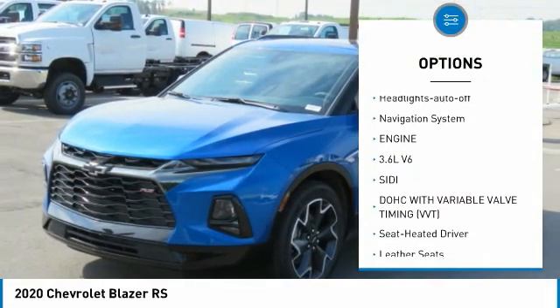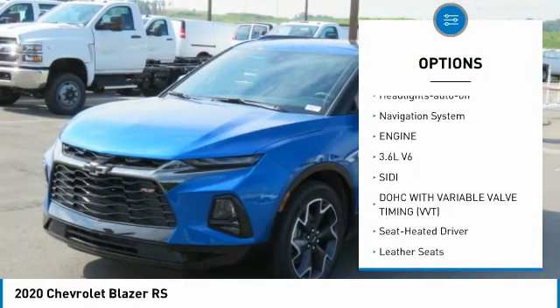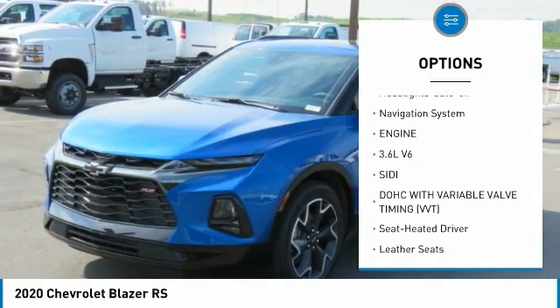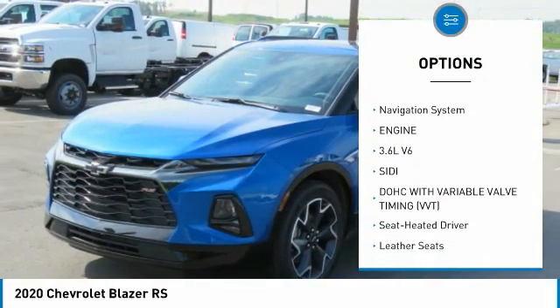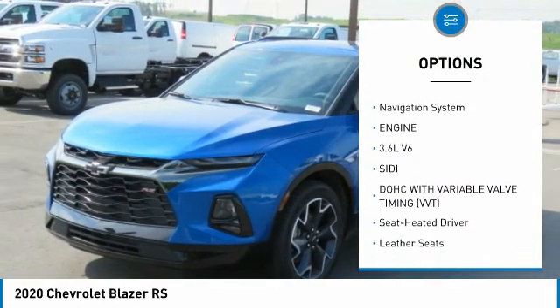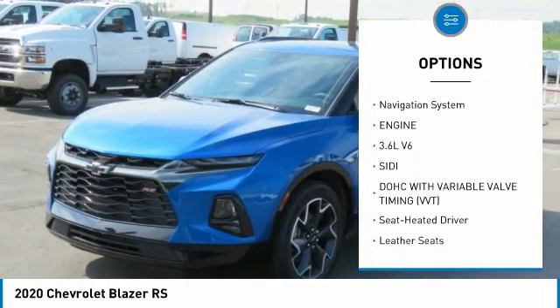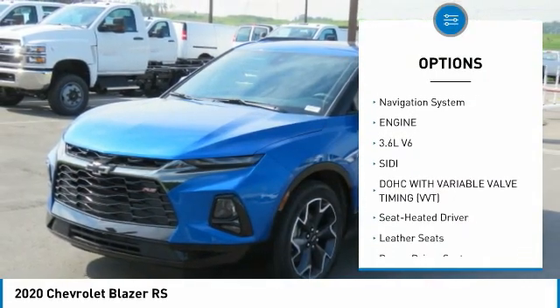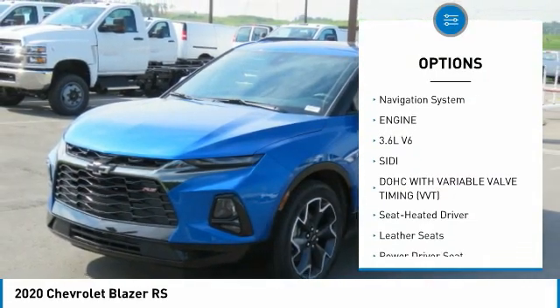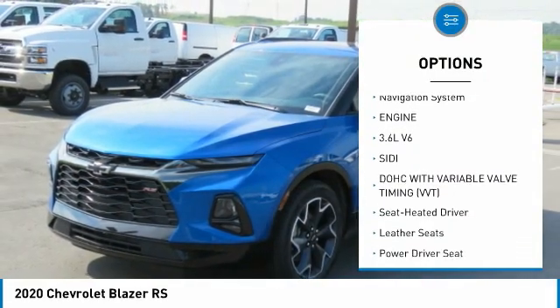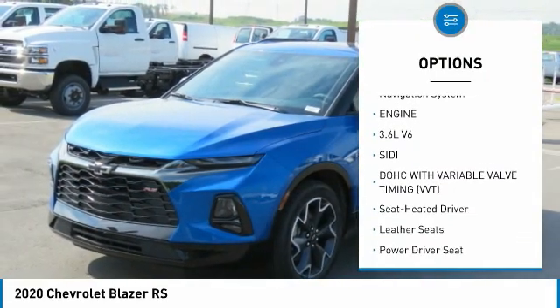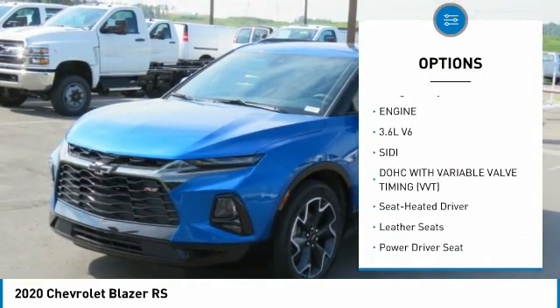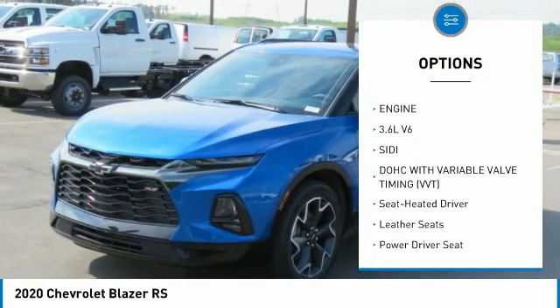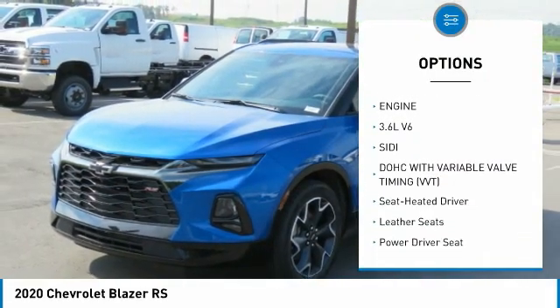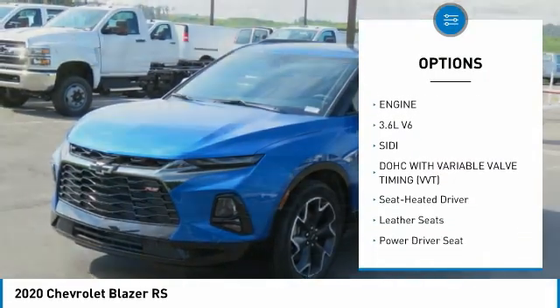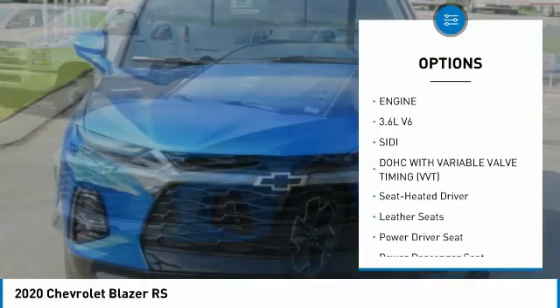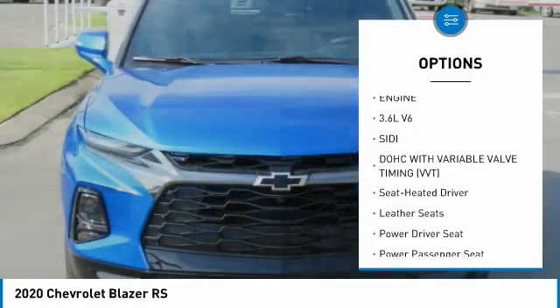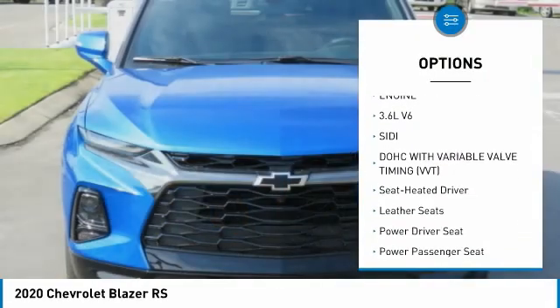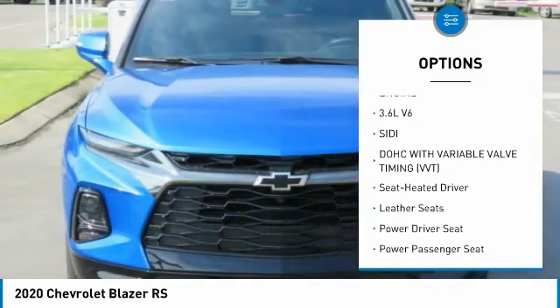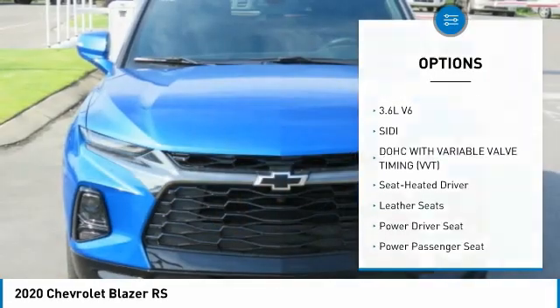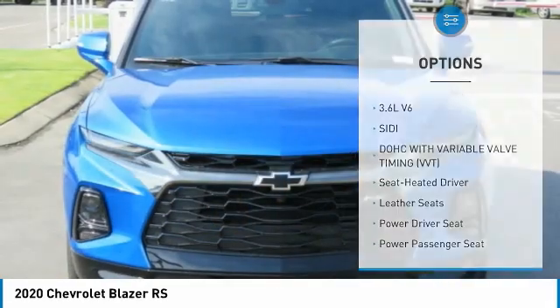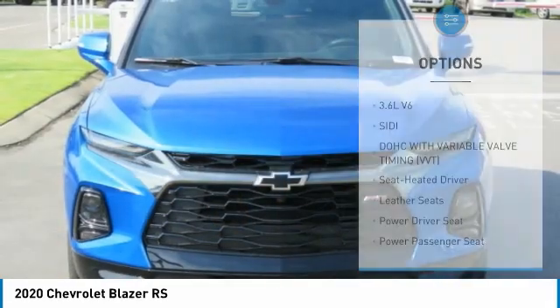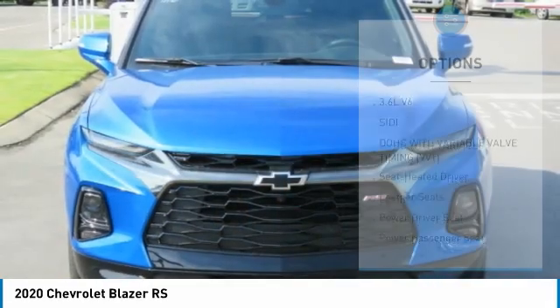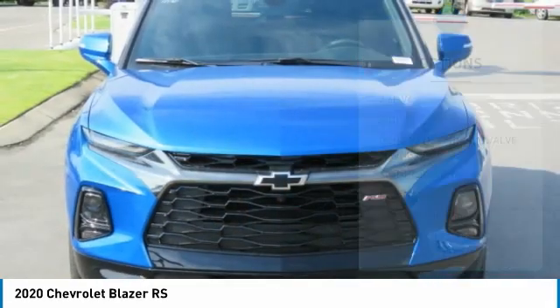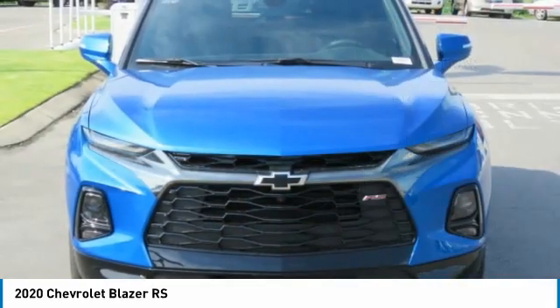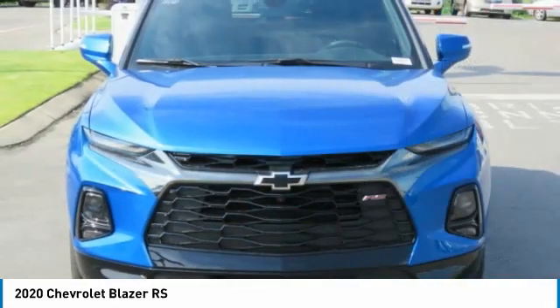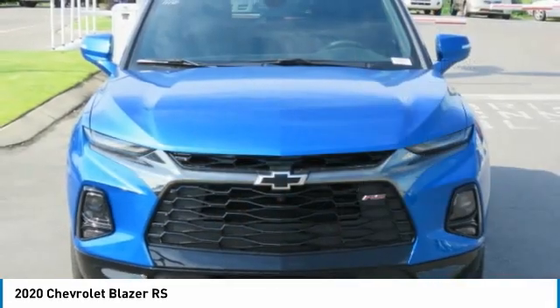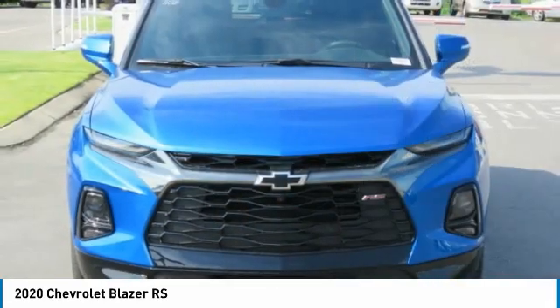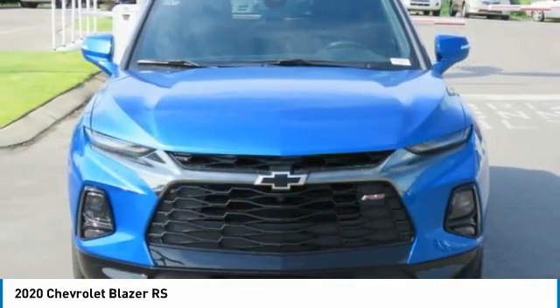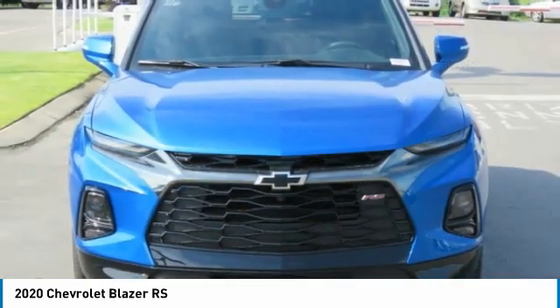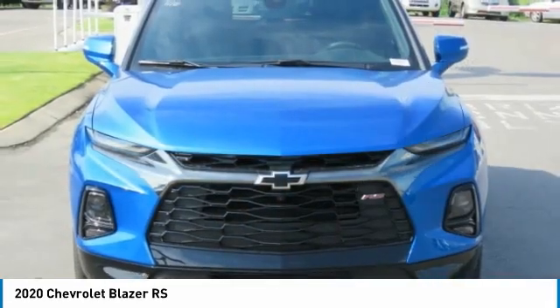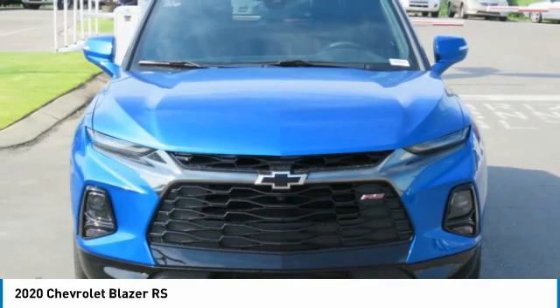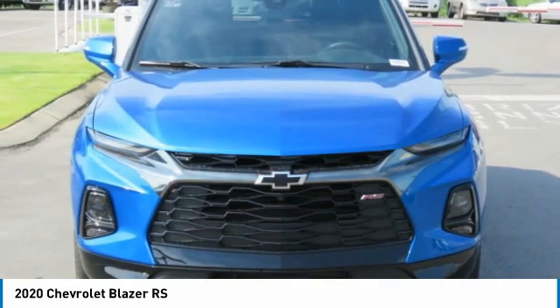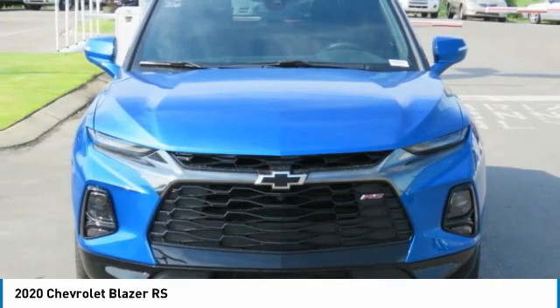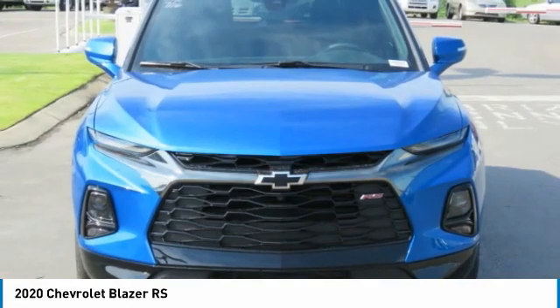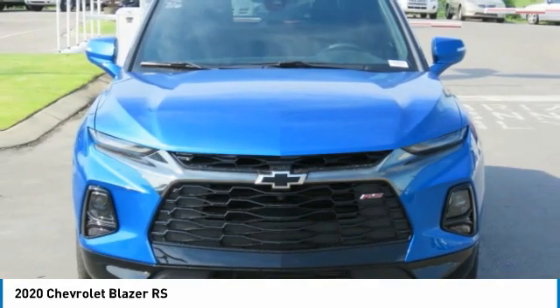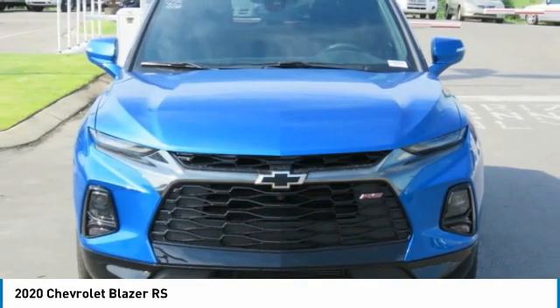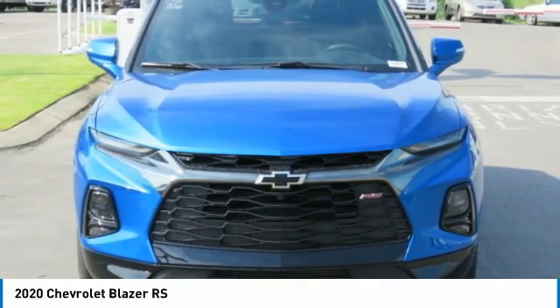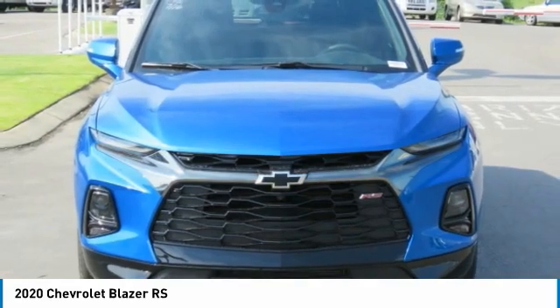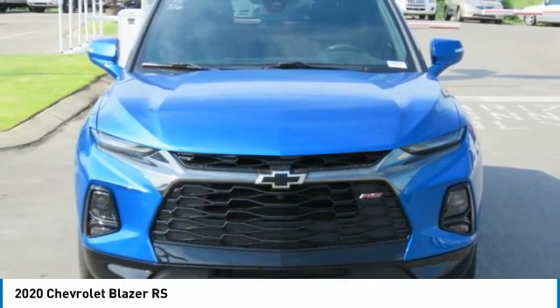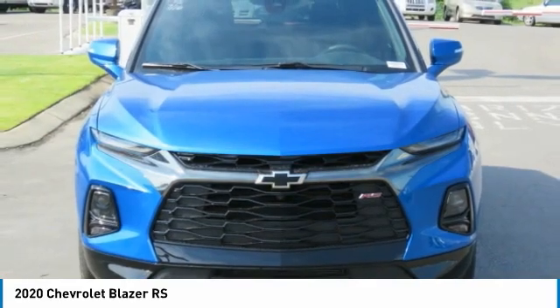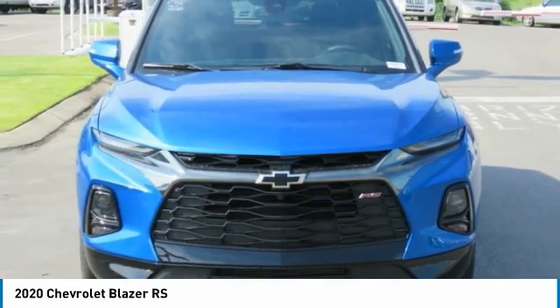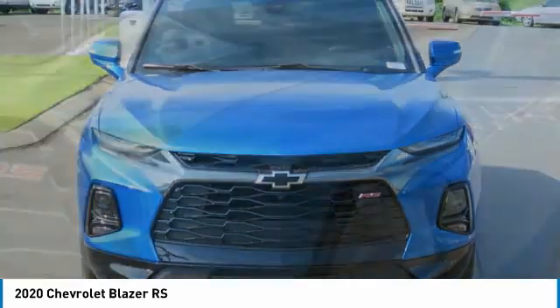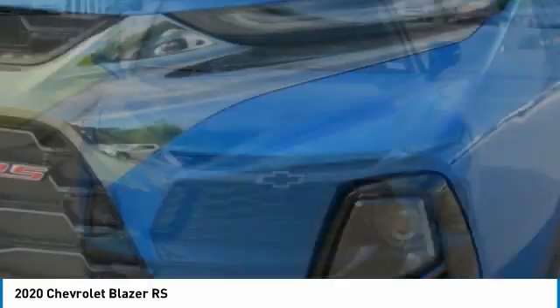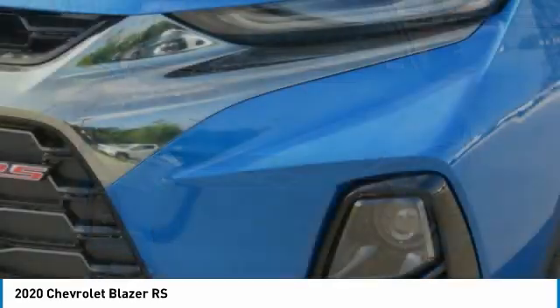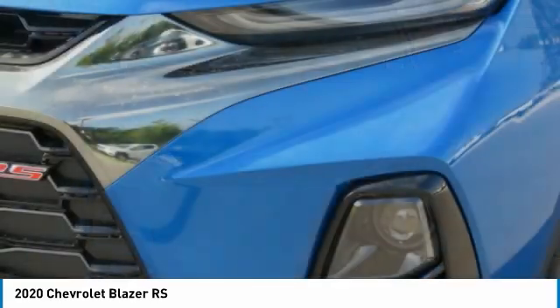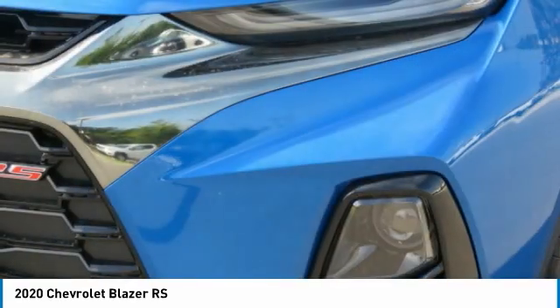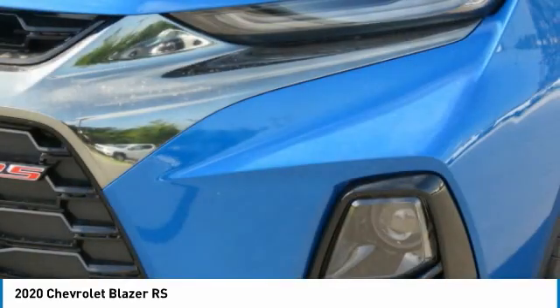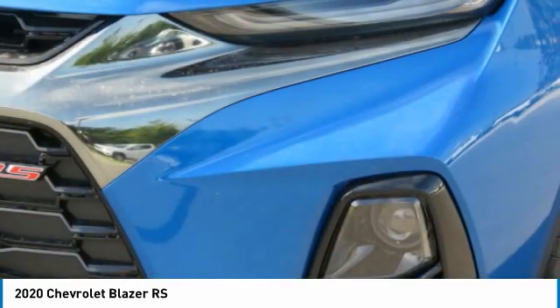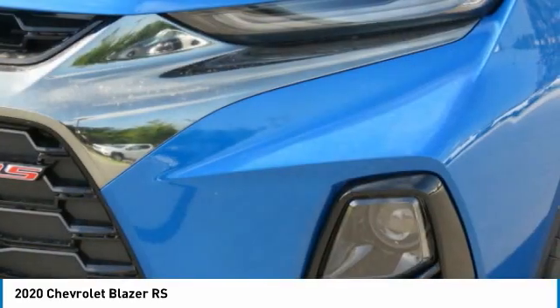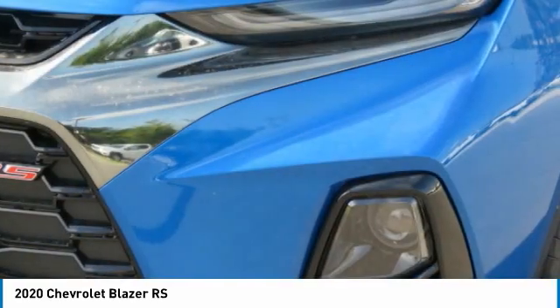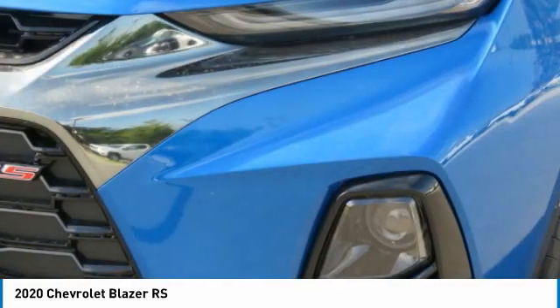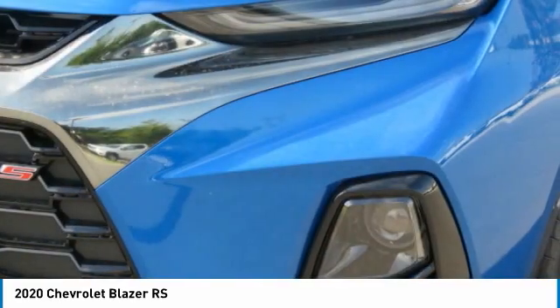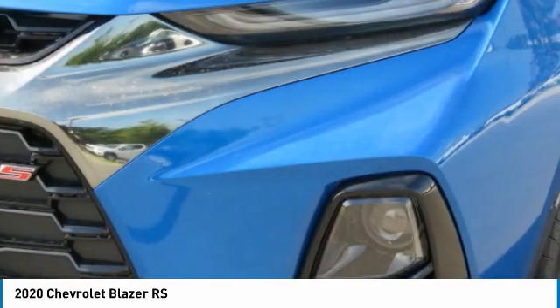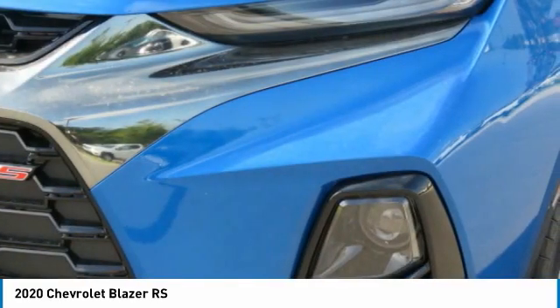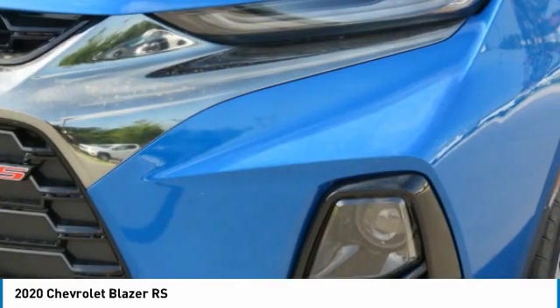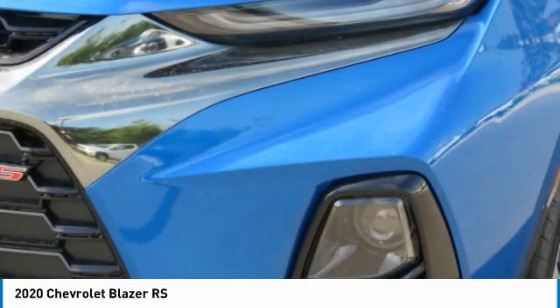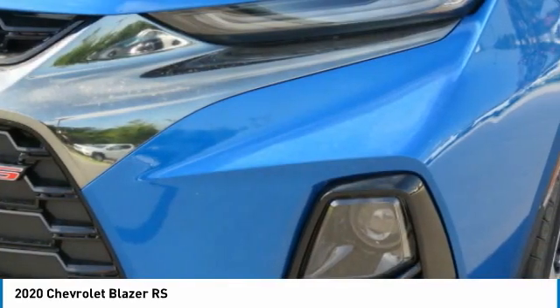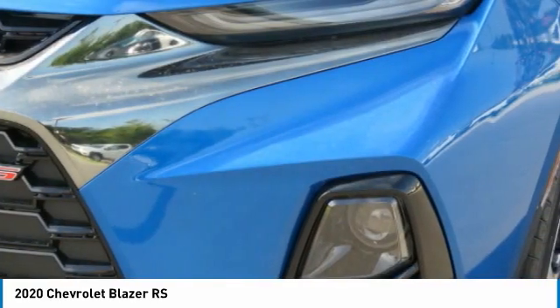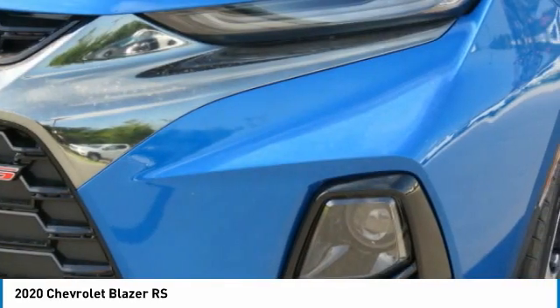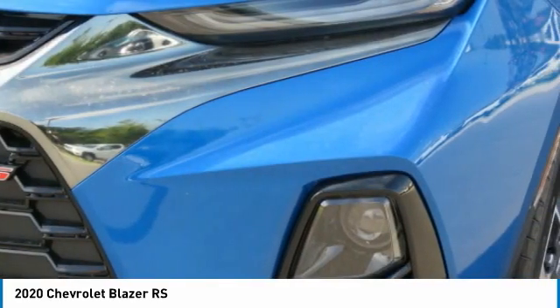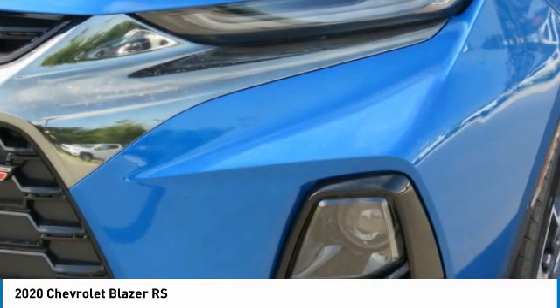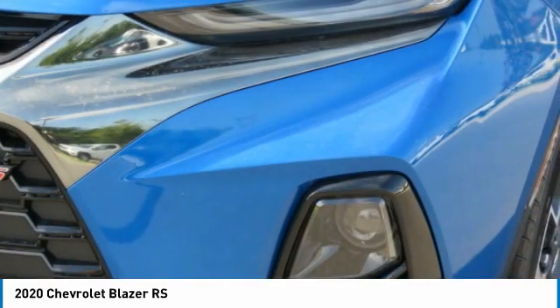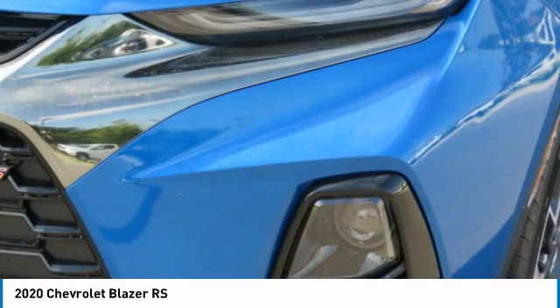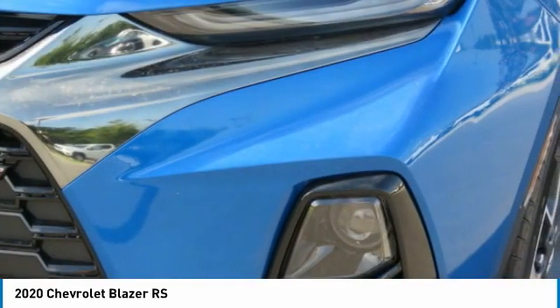Mirror memory, remote trunk release, FWD, headlights auto off, navigation system.